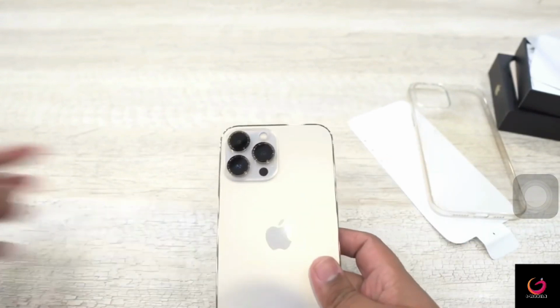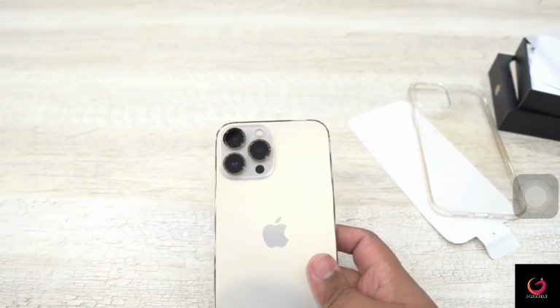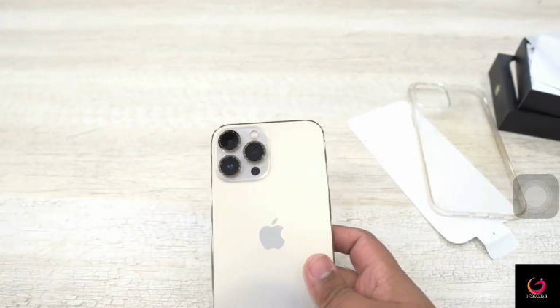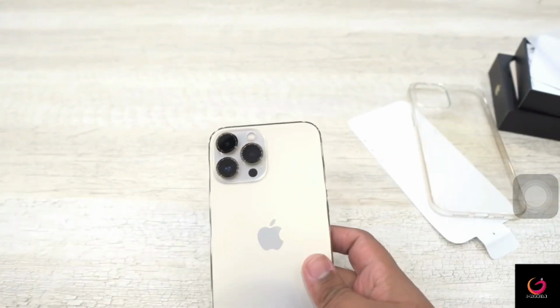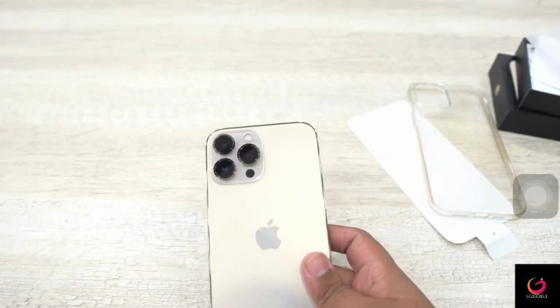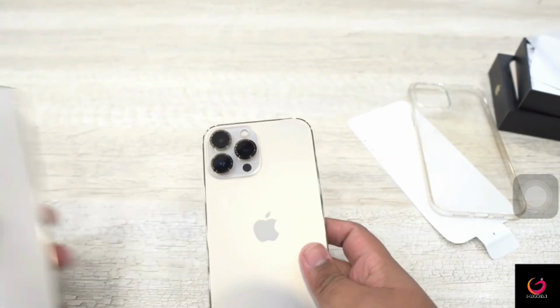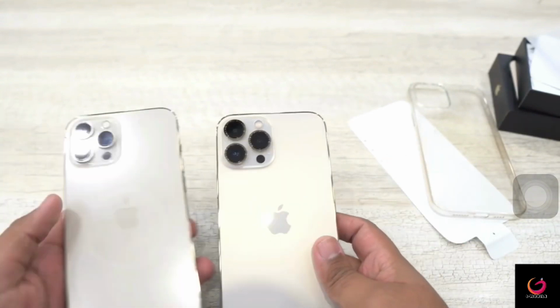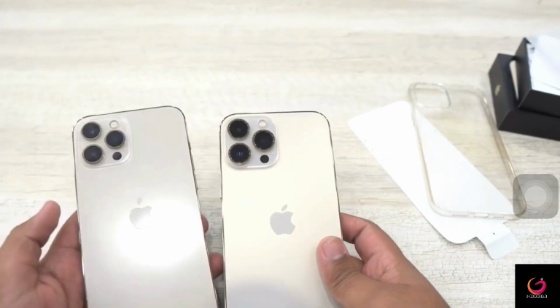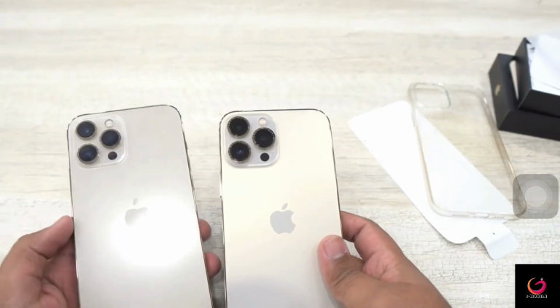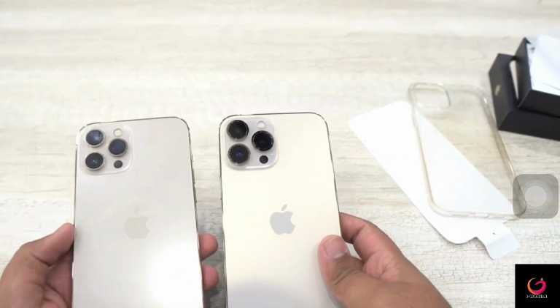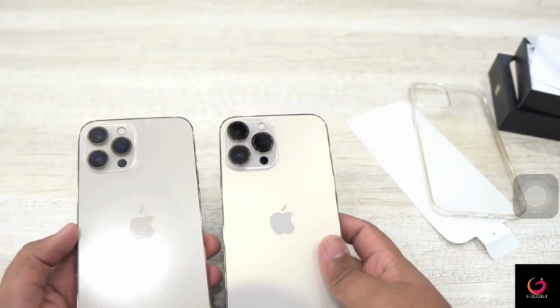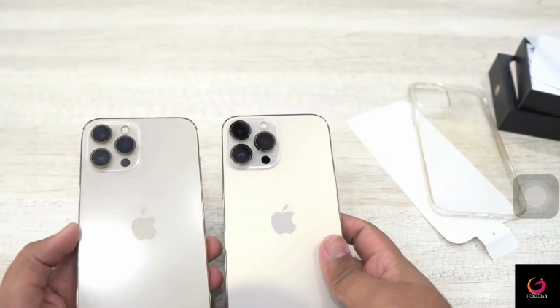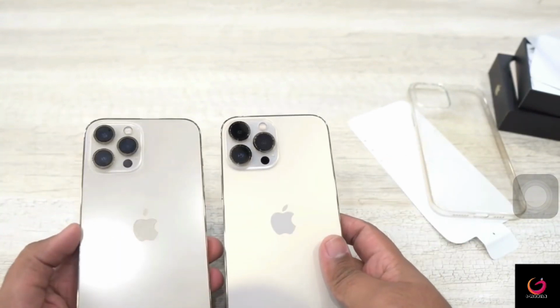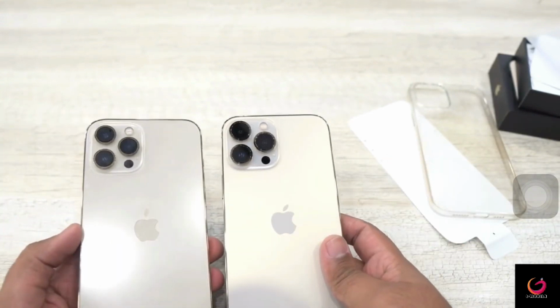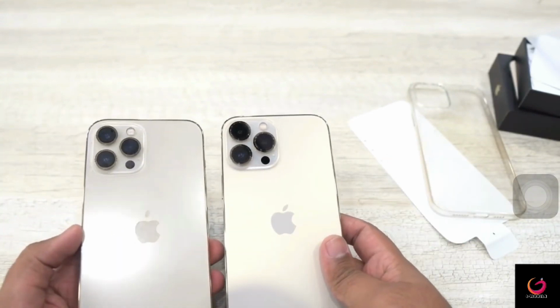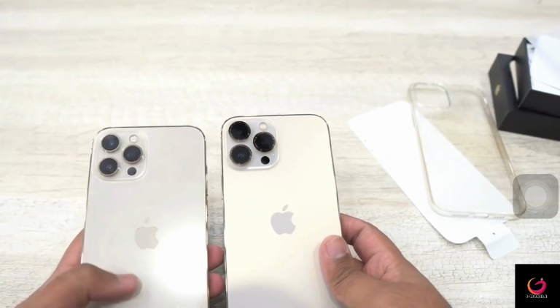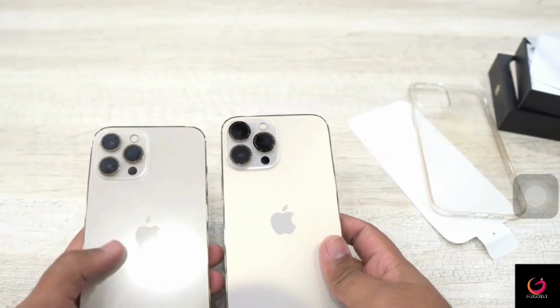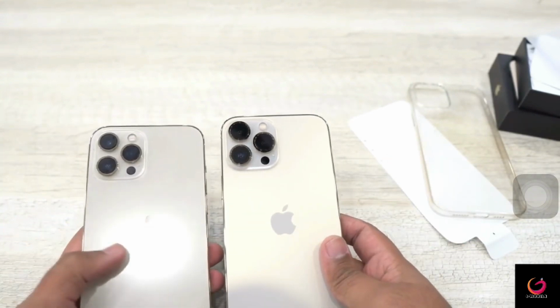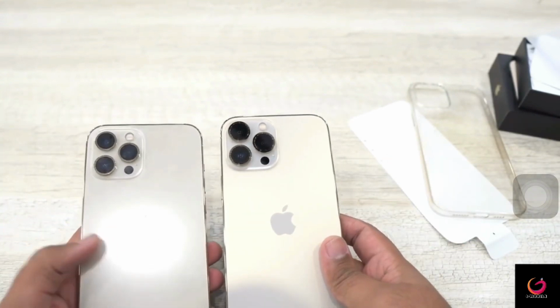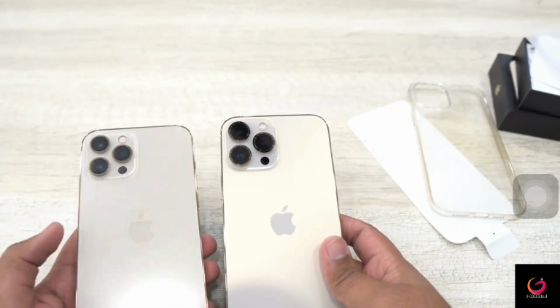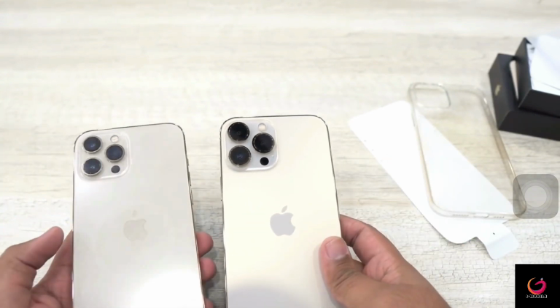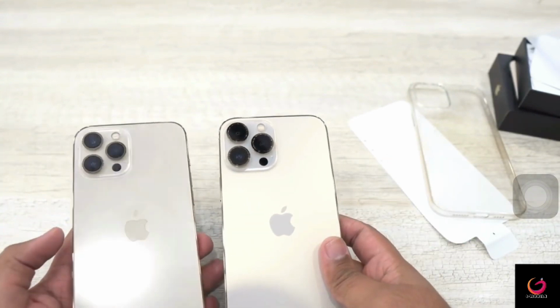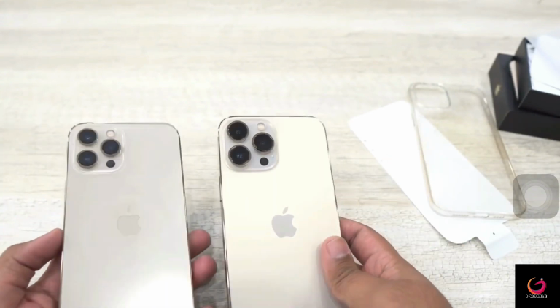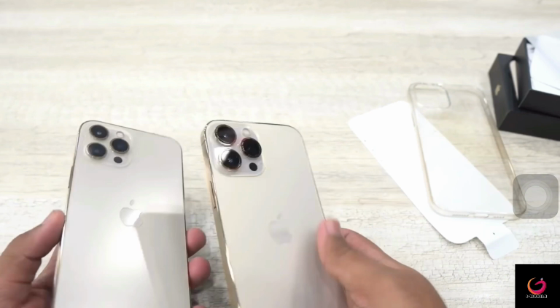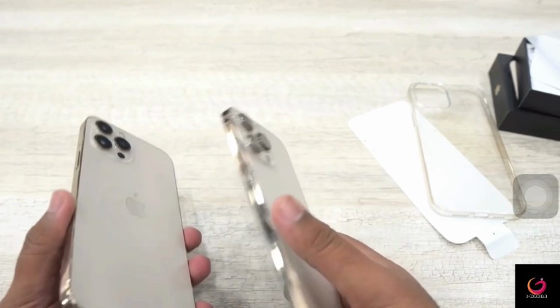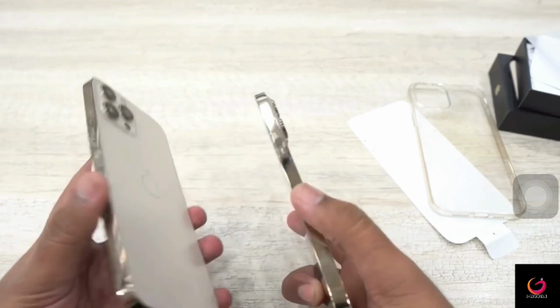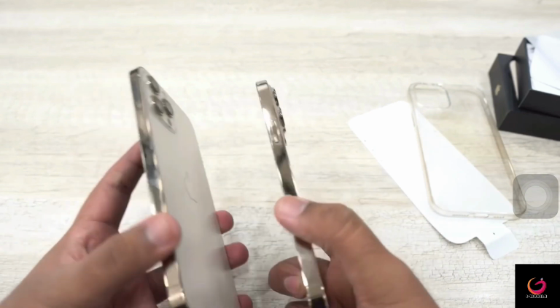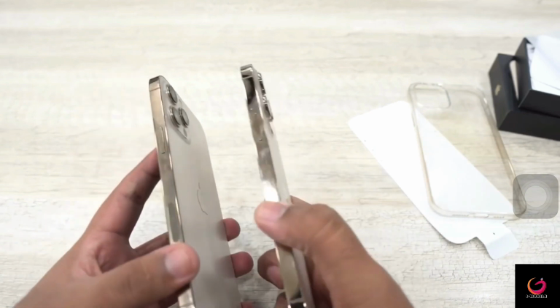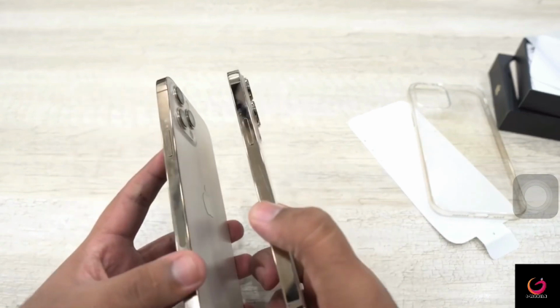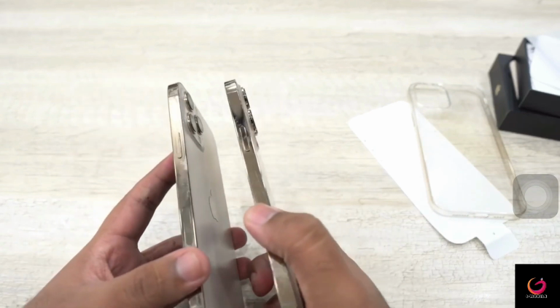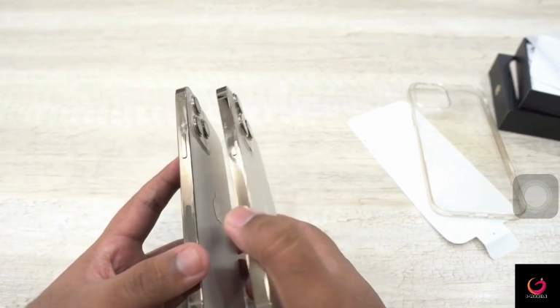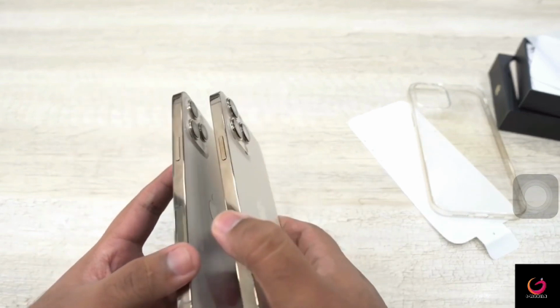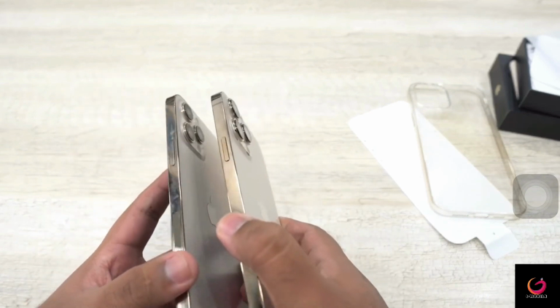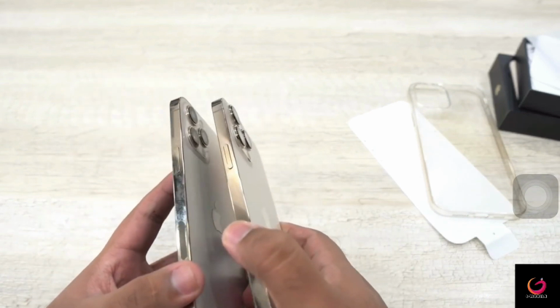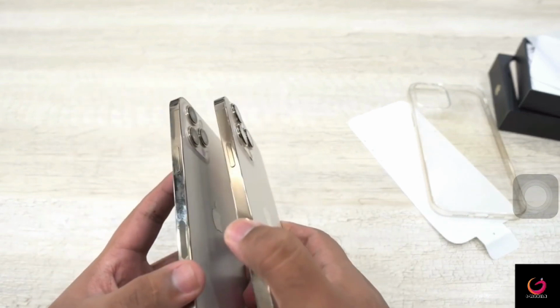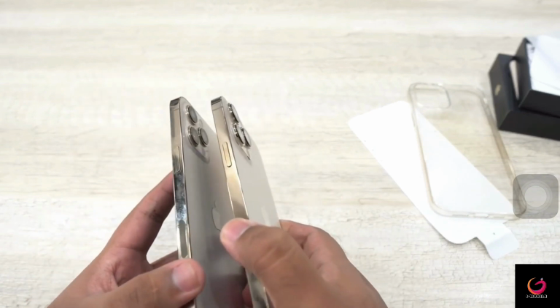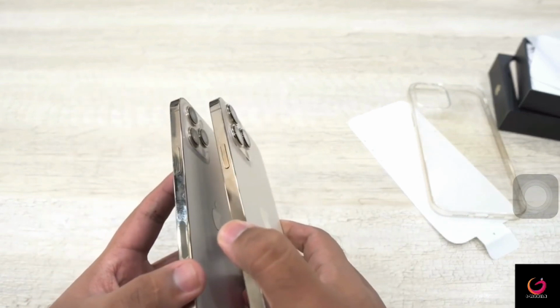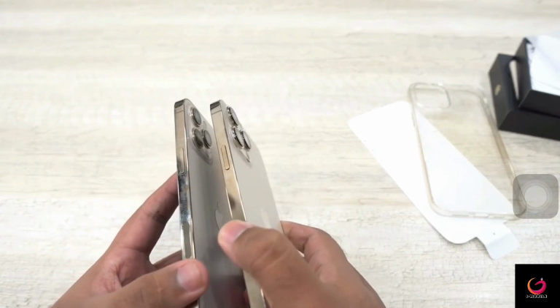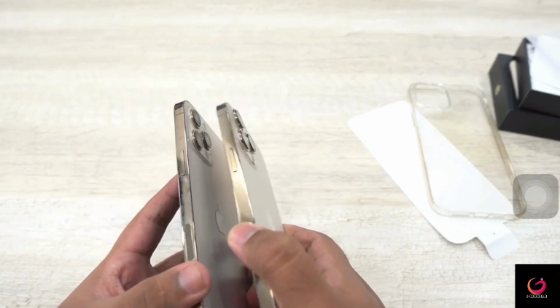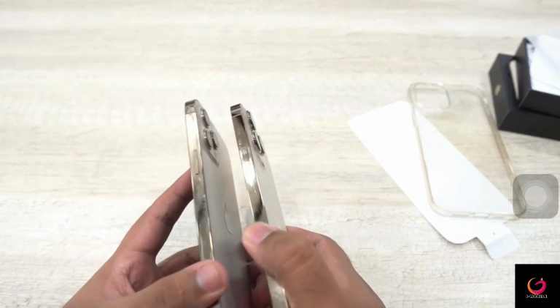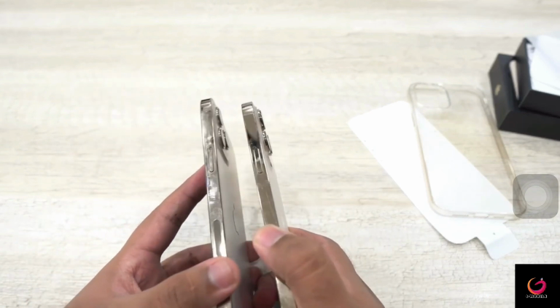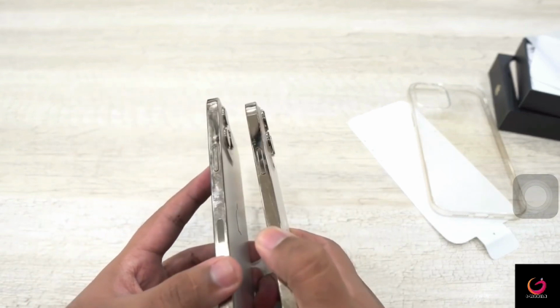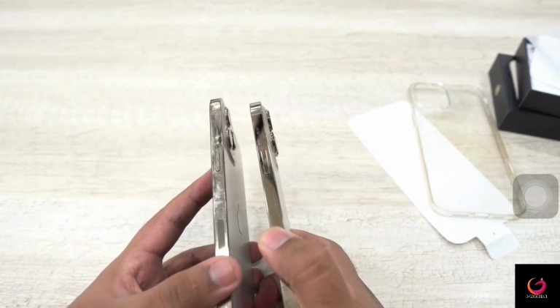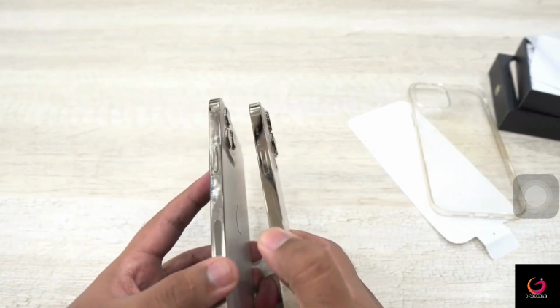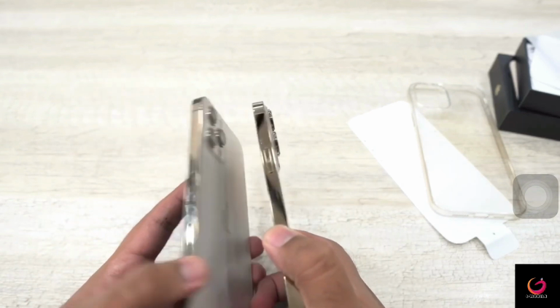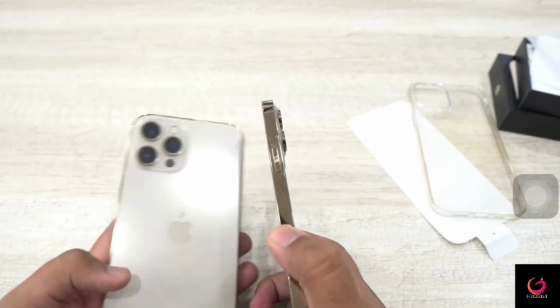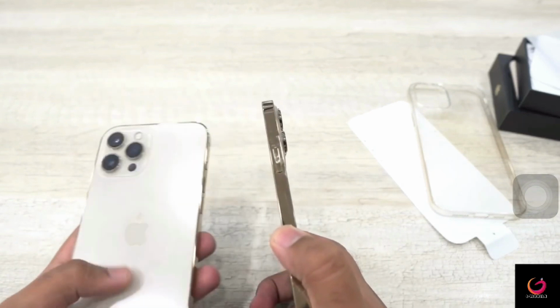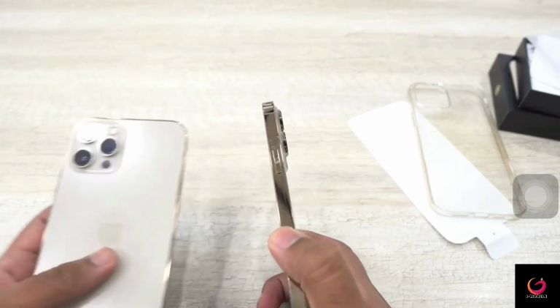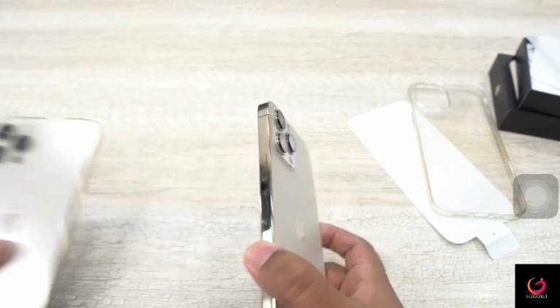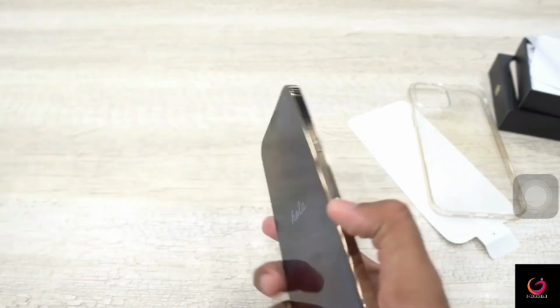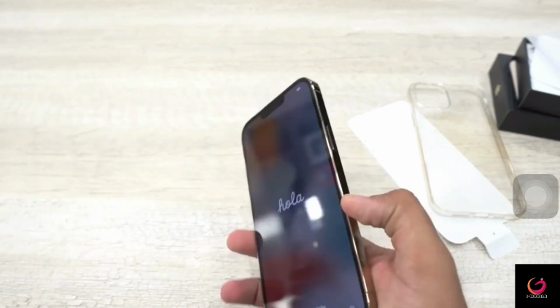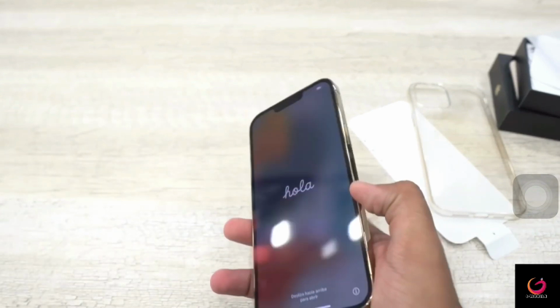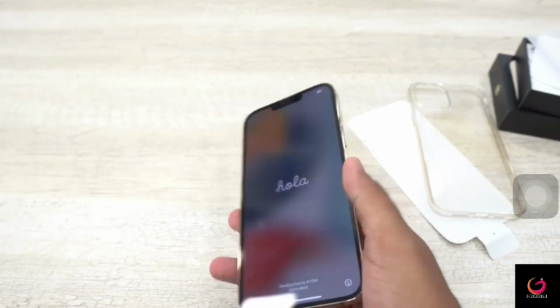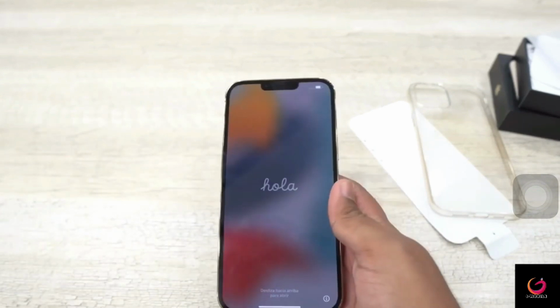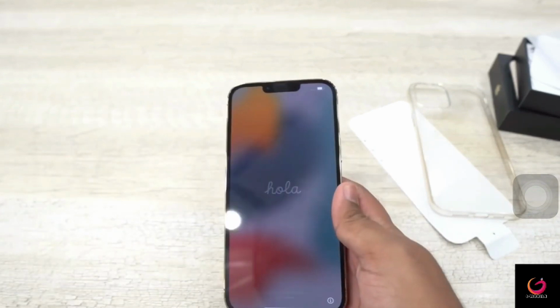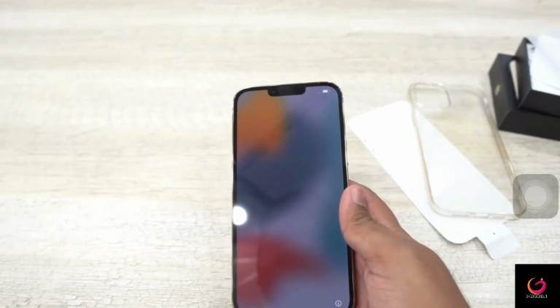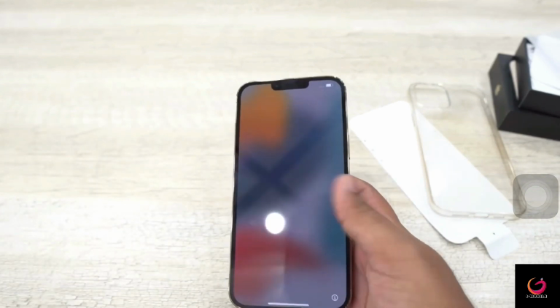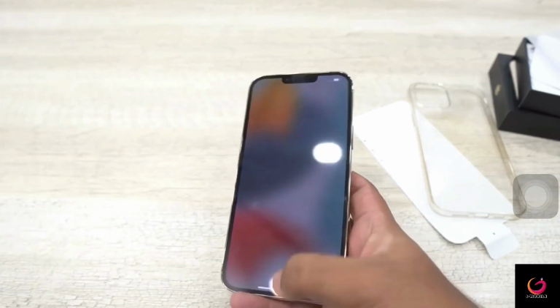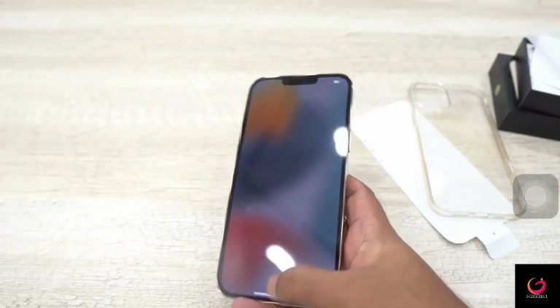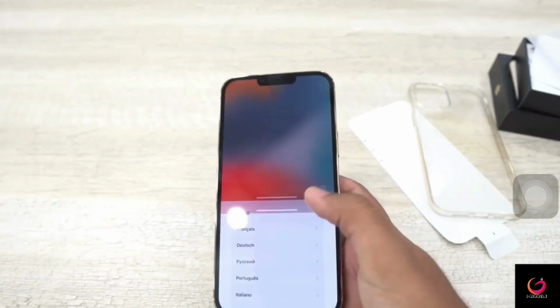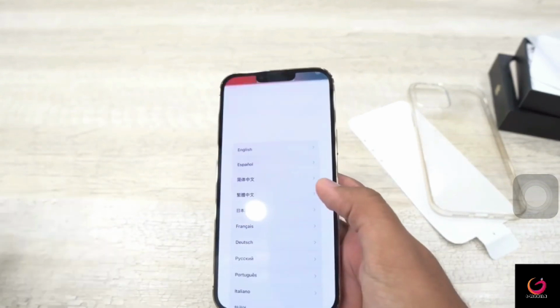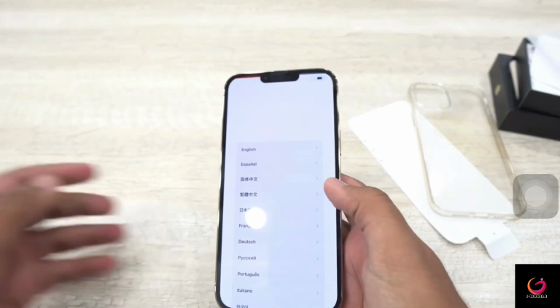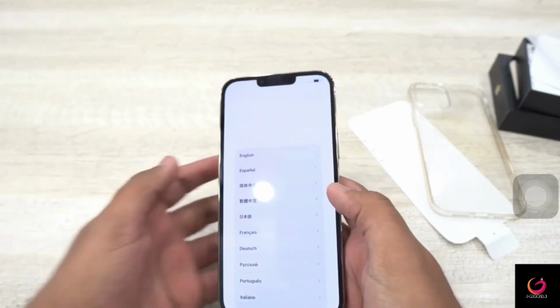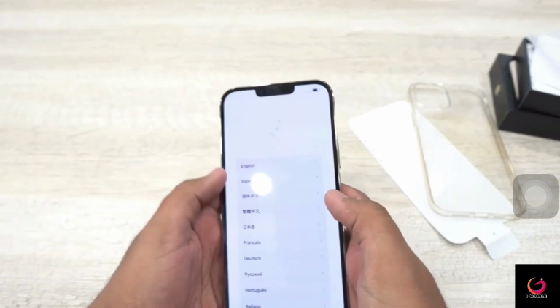The finish is more or less similar. Obviously my older phone's finish looks dull because I have been using it. If you look at the sides, both phones have a more or less similar design, and the phone is now on.